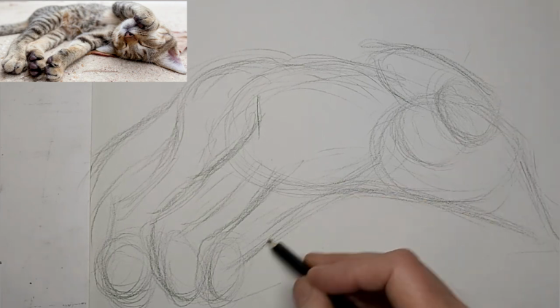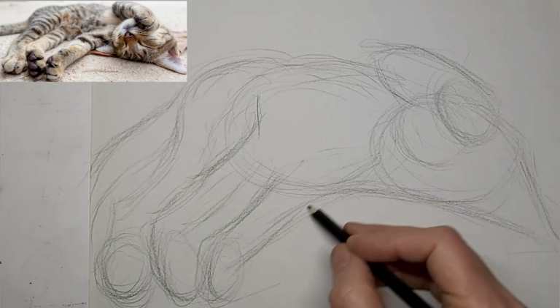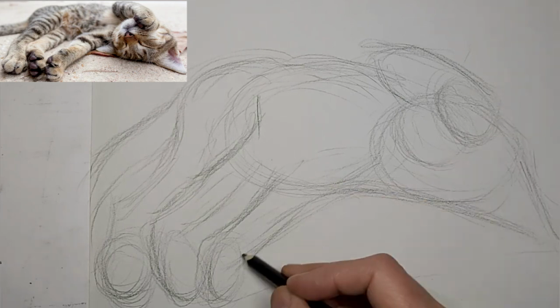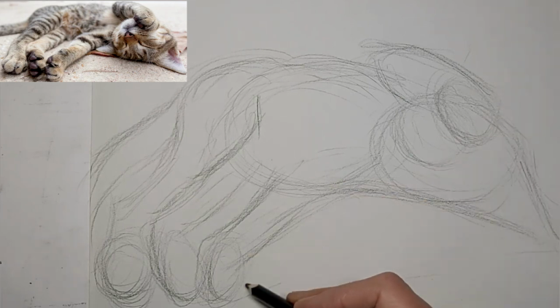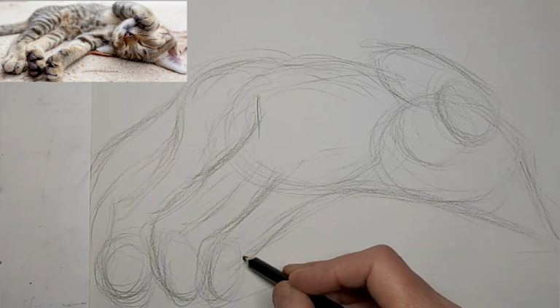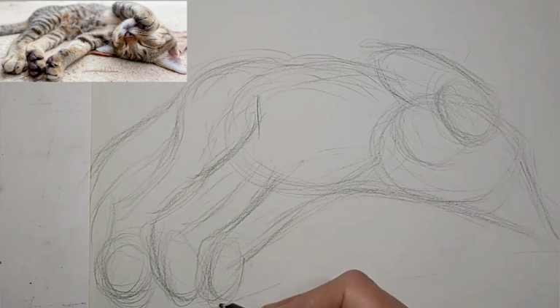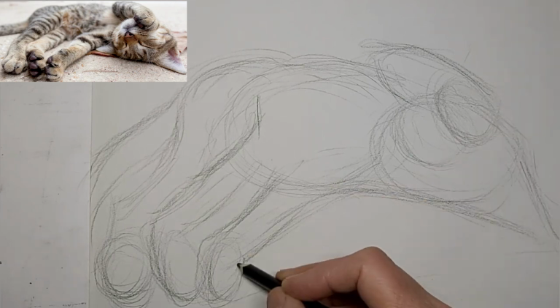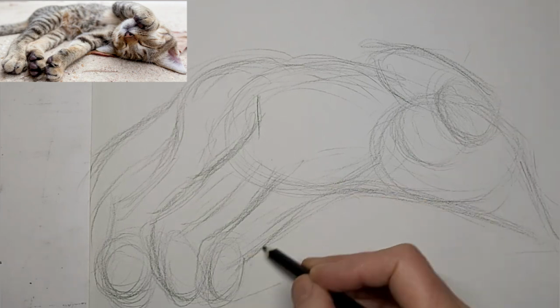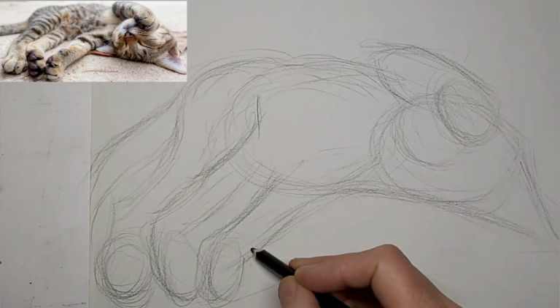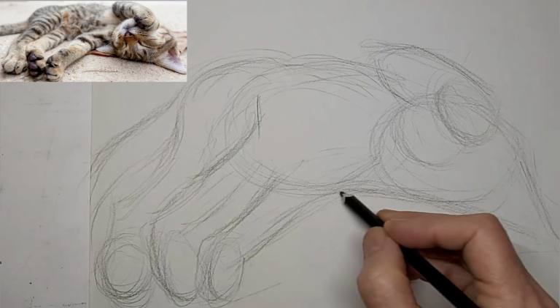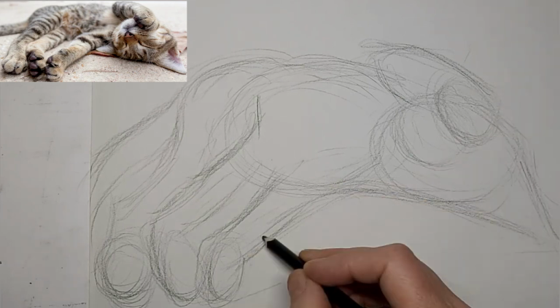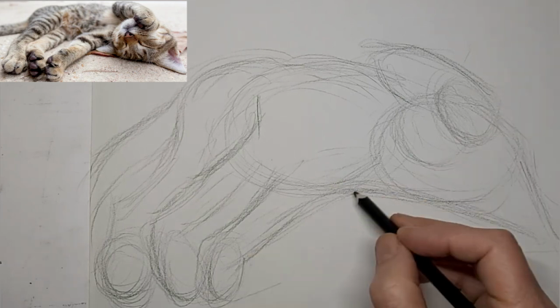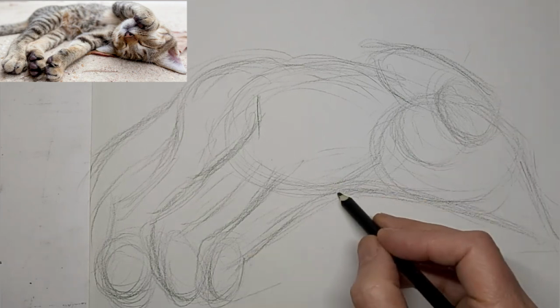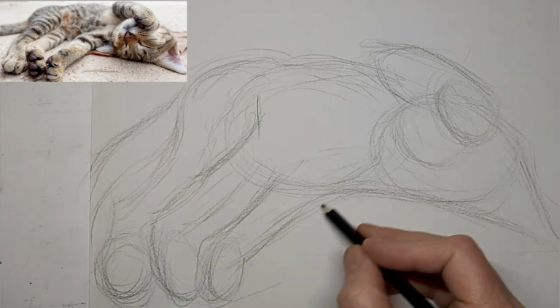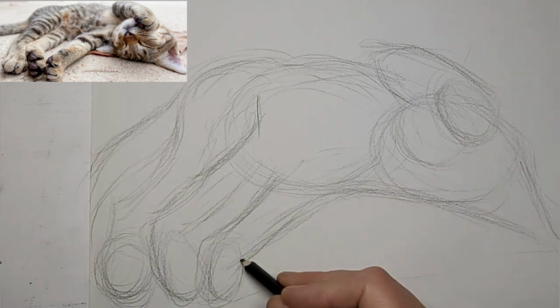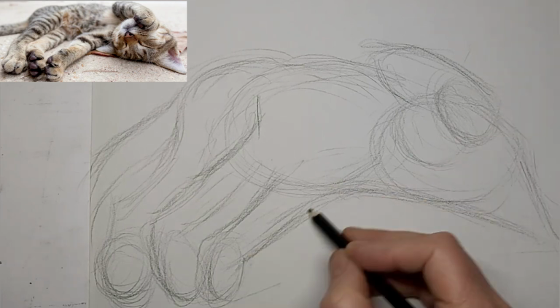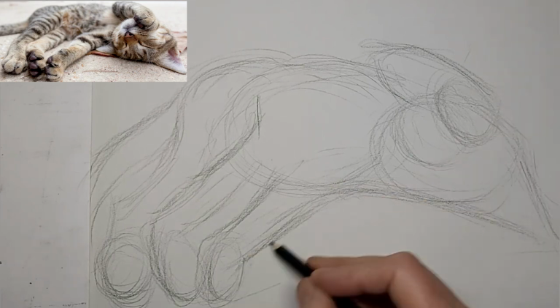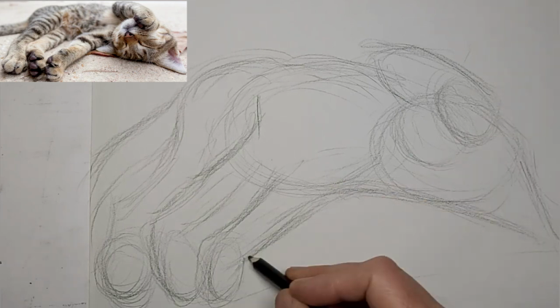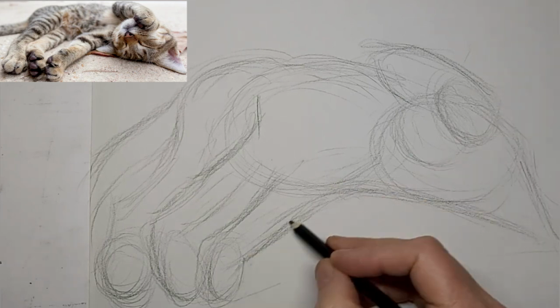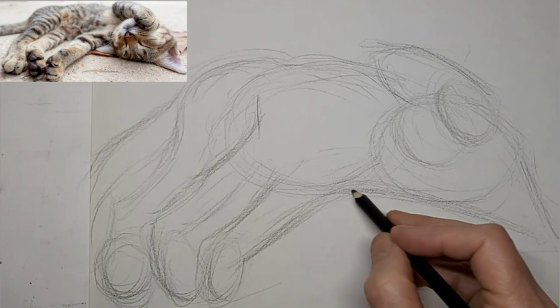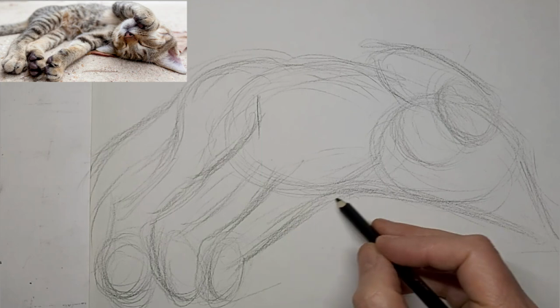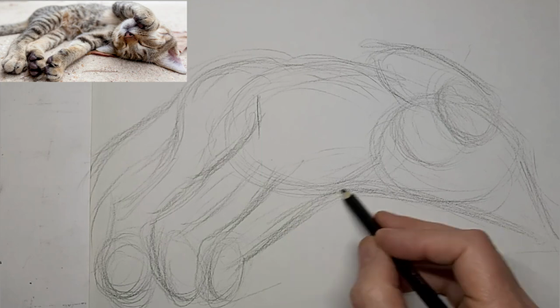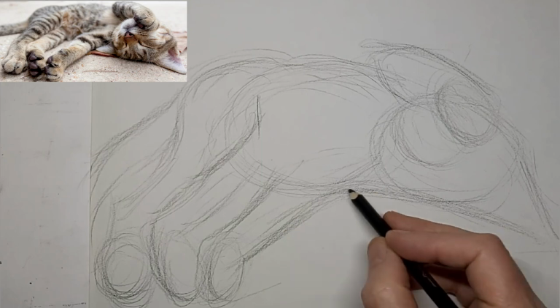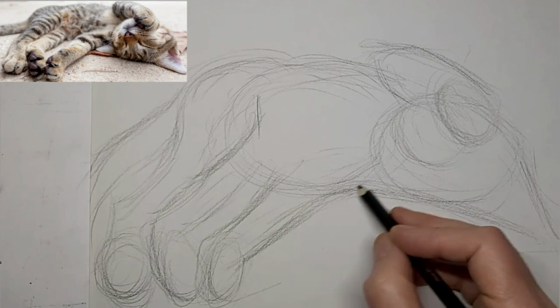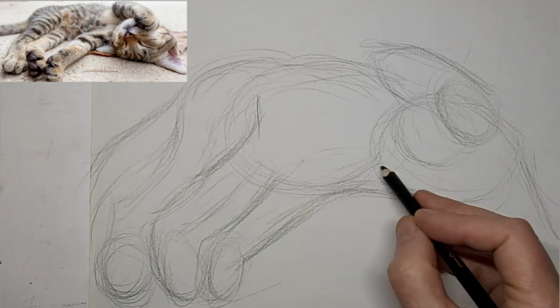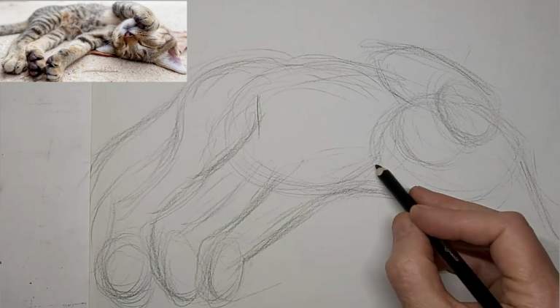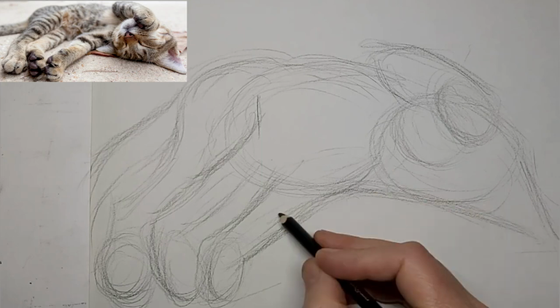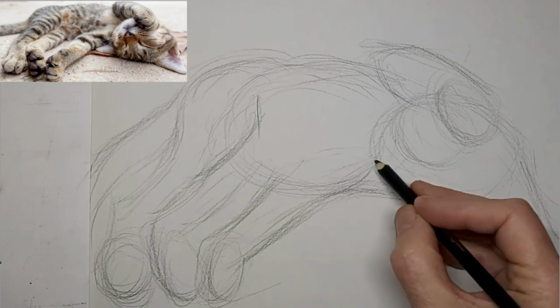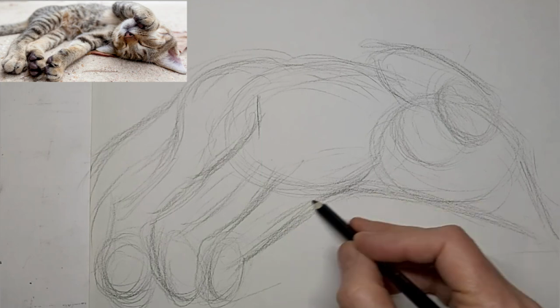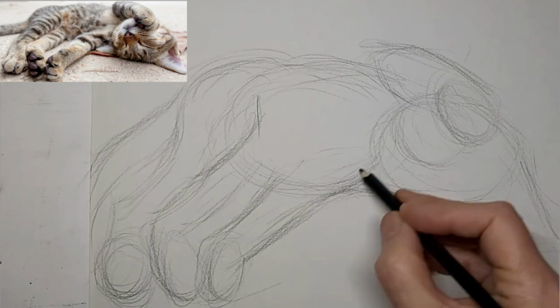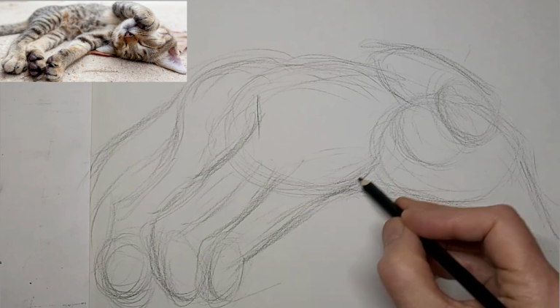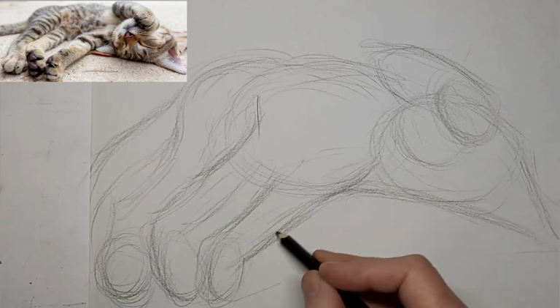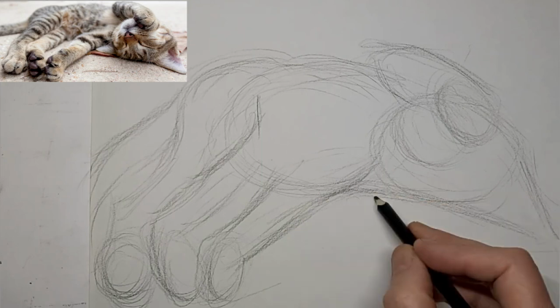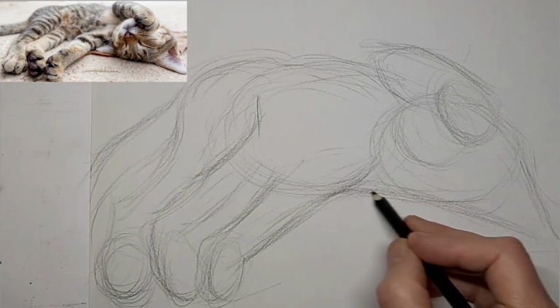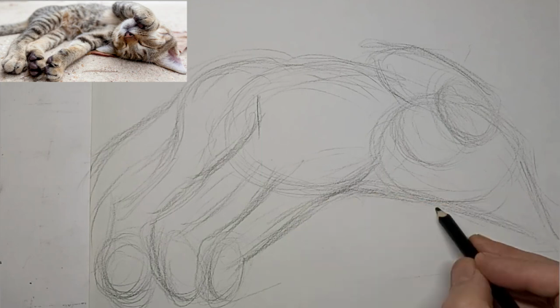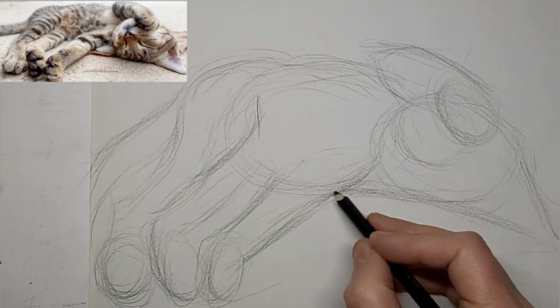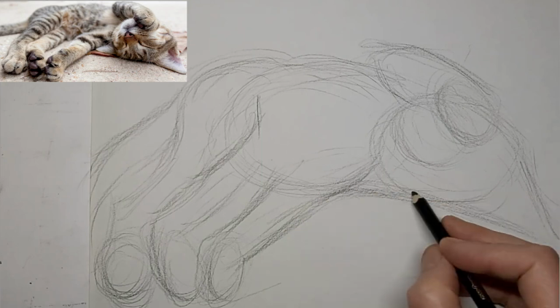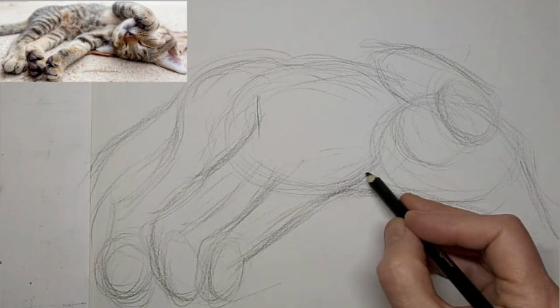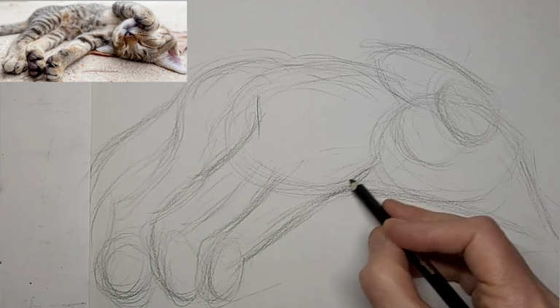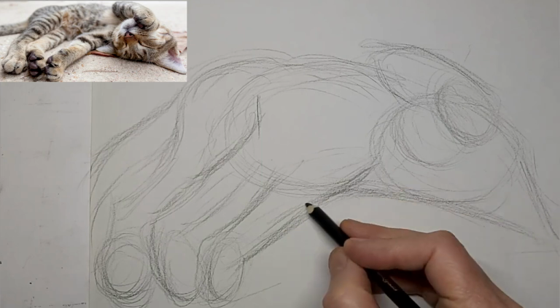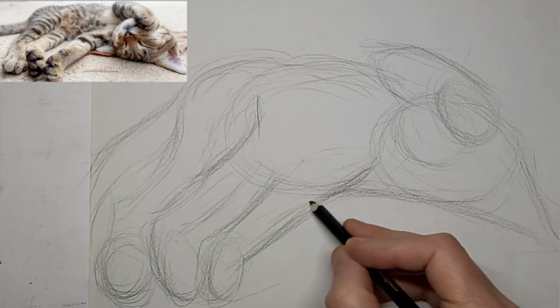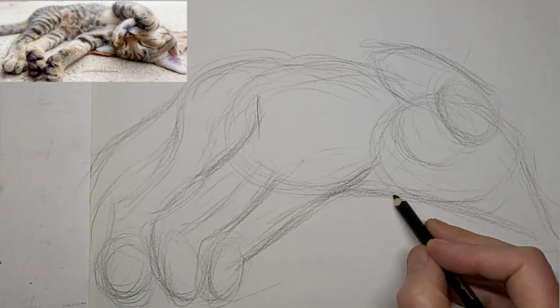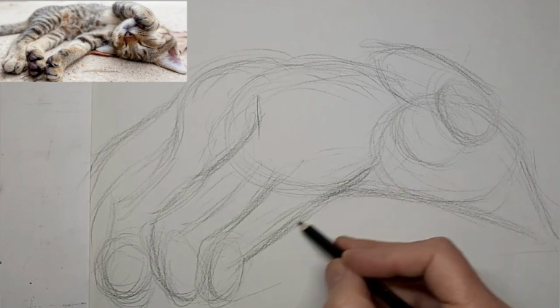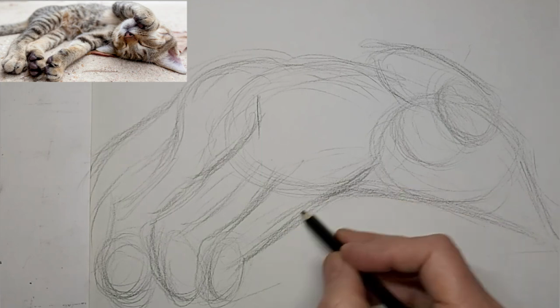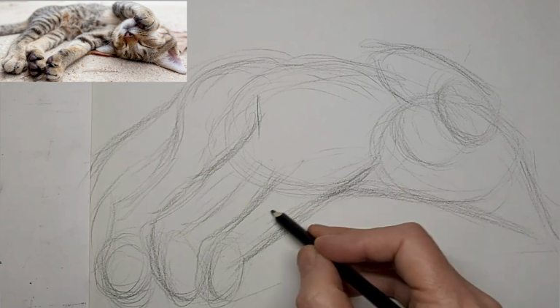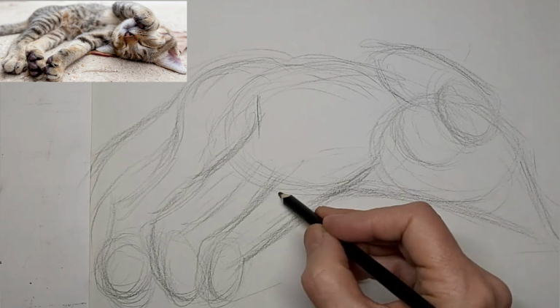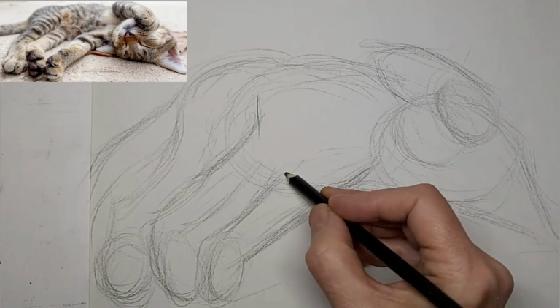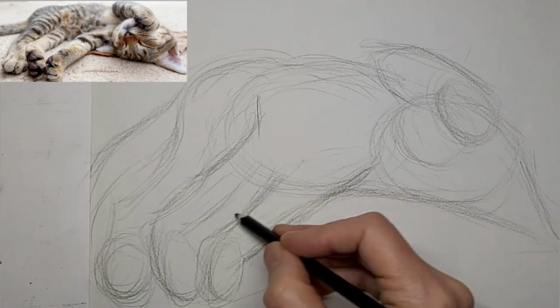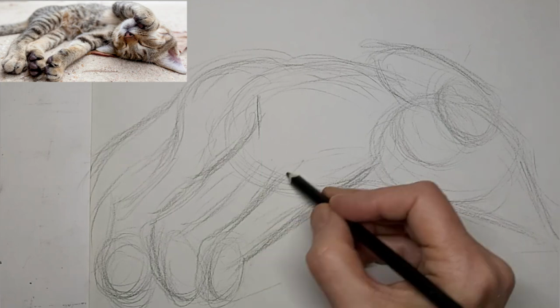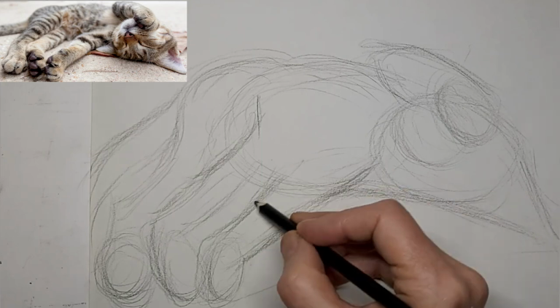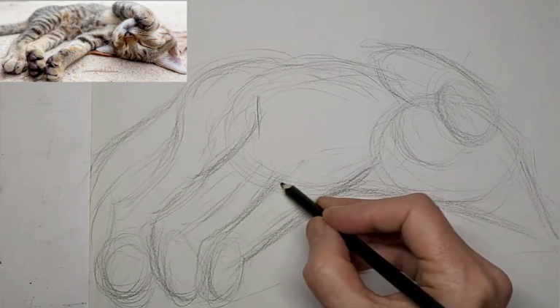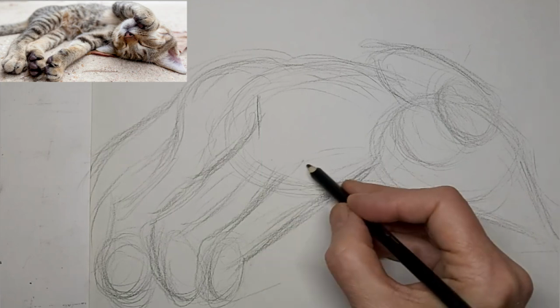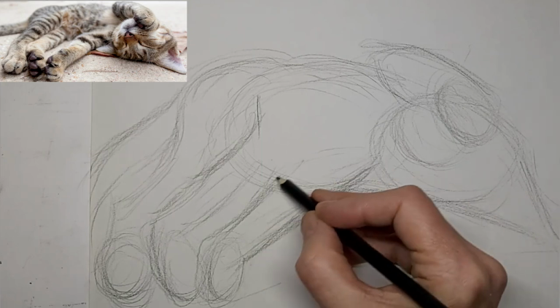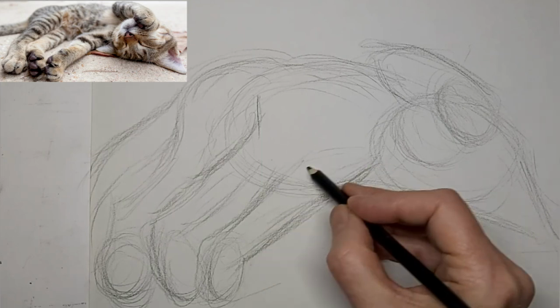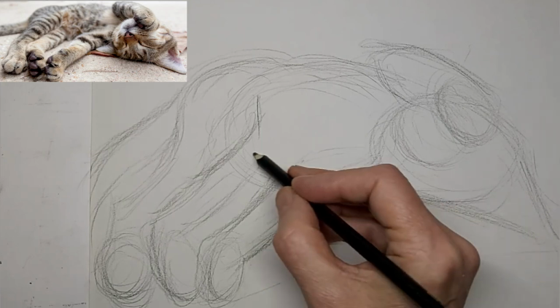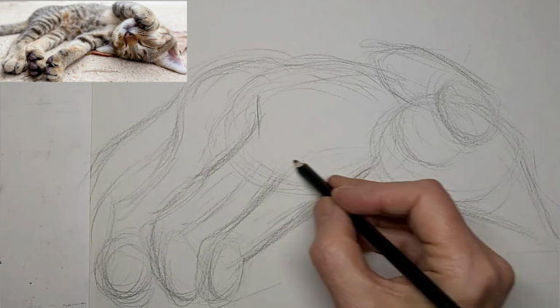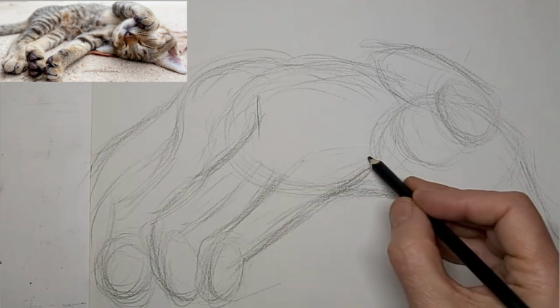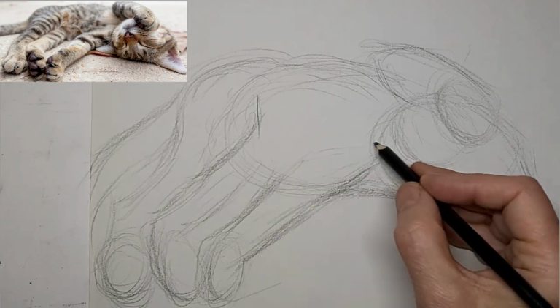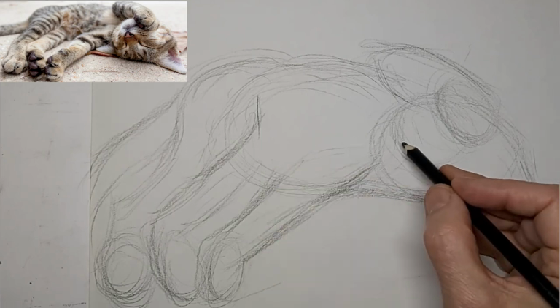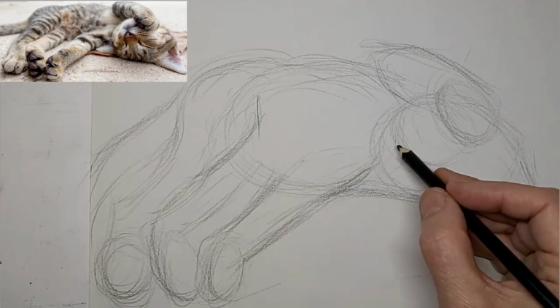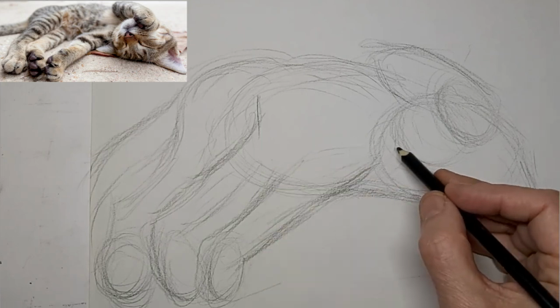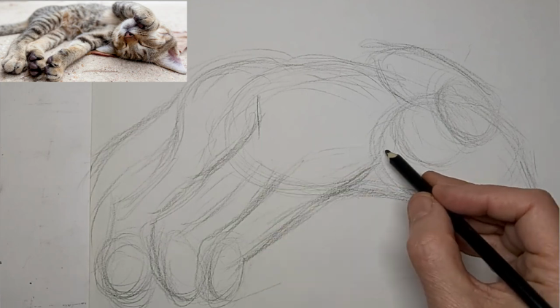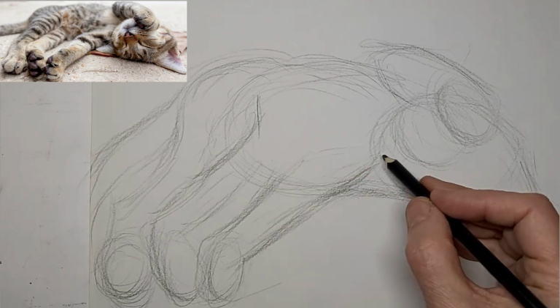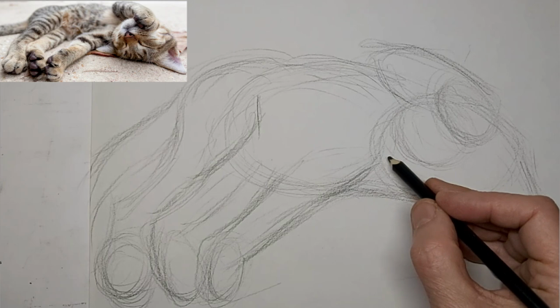It's got lots of energy in it, hasn't it? I like the smoothly flowing lines that move throughout the drawing.